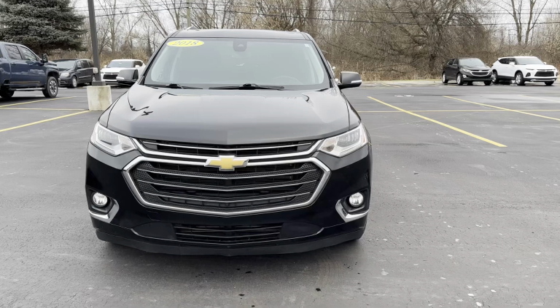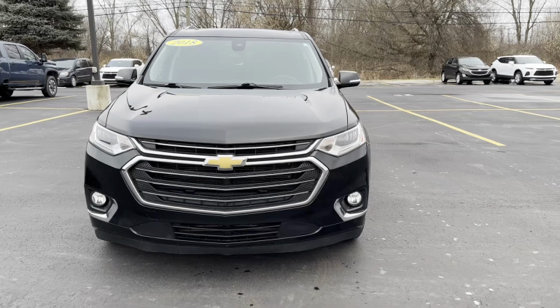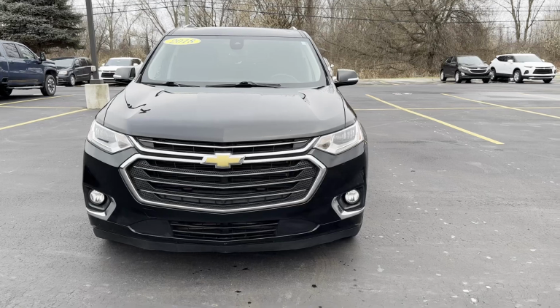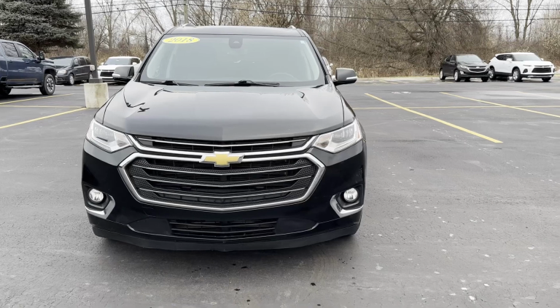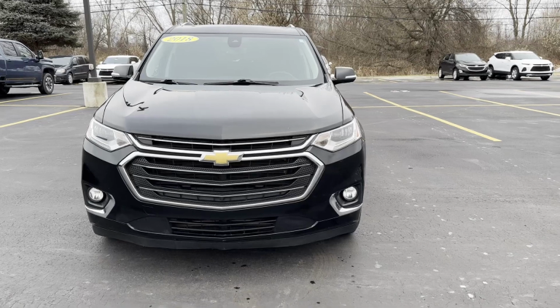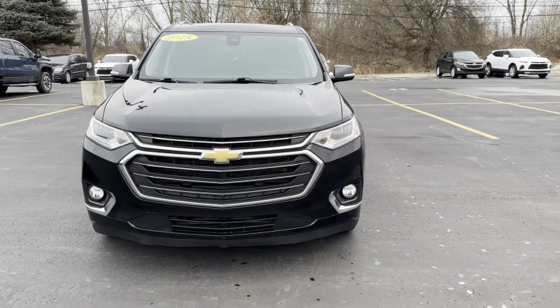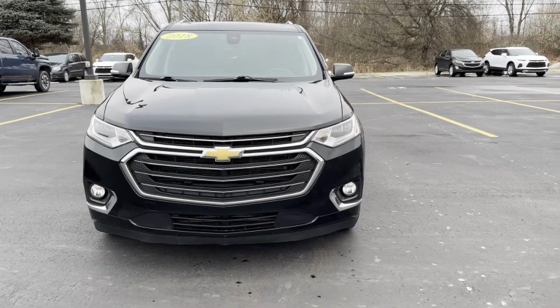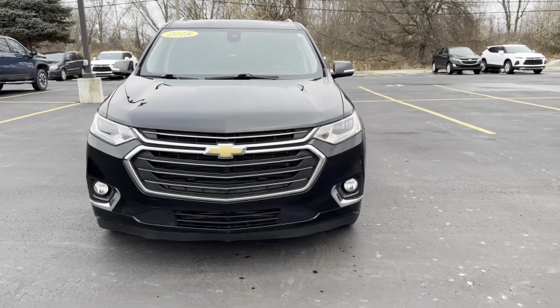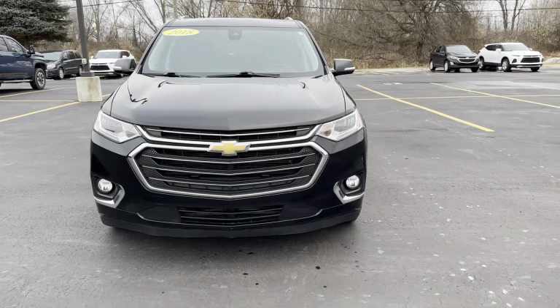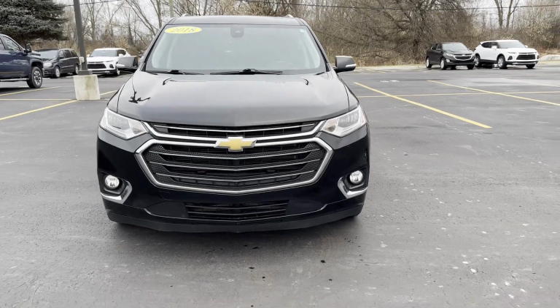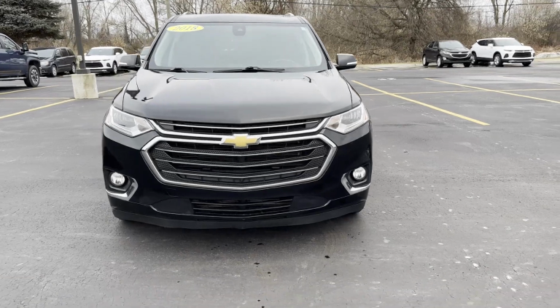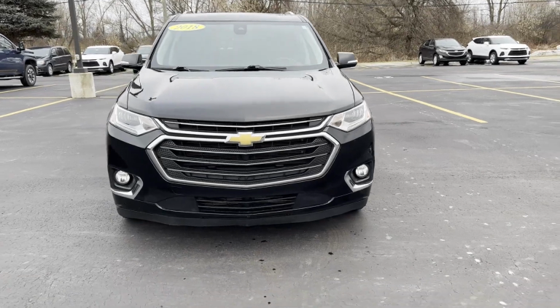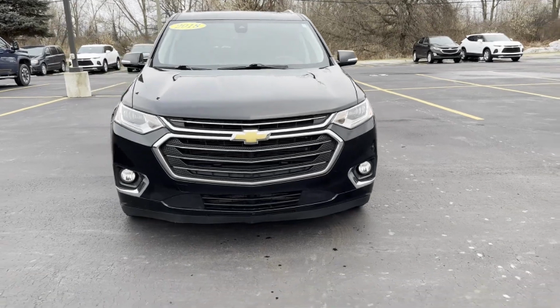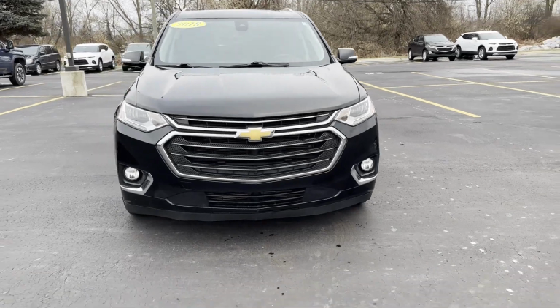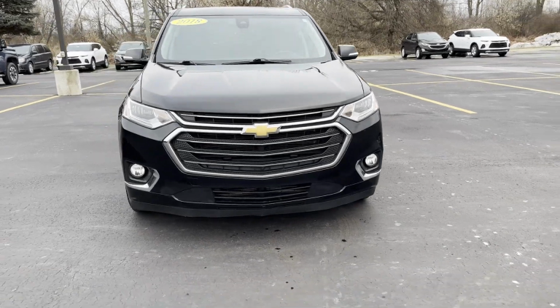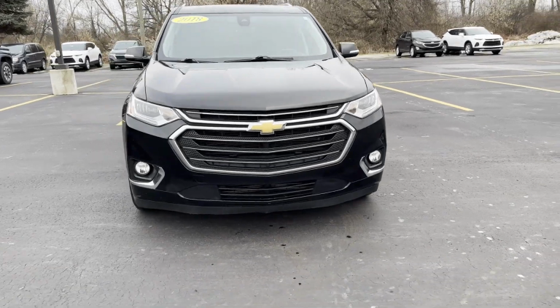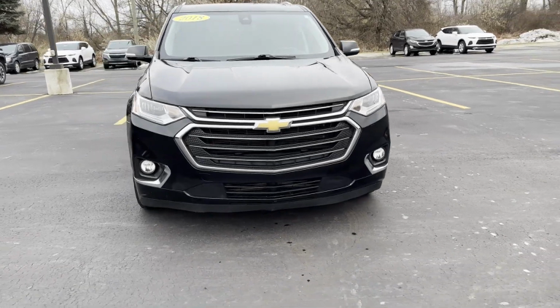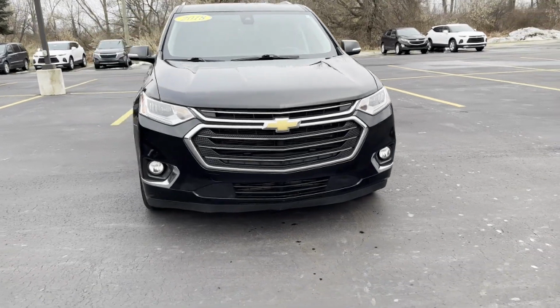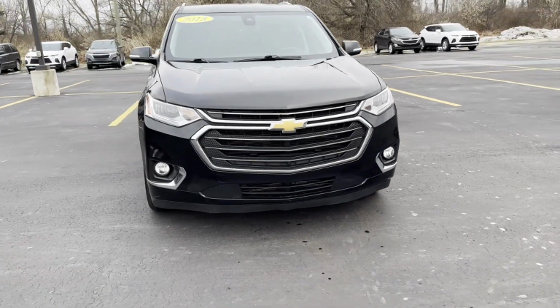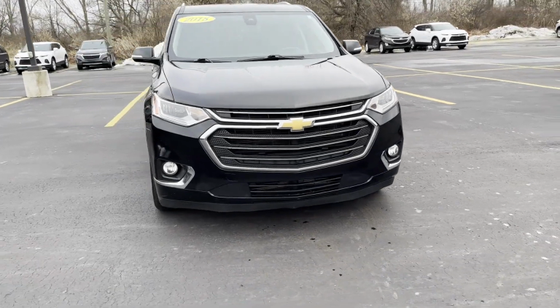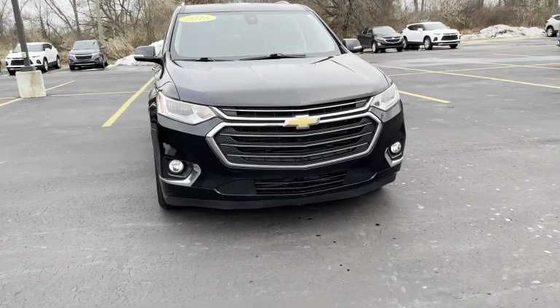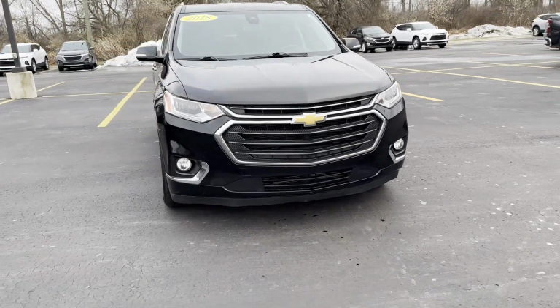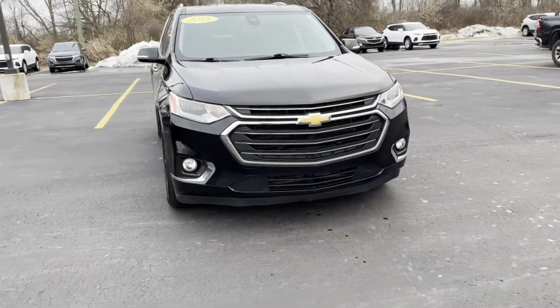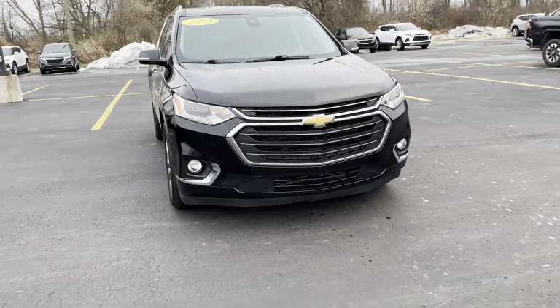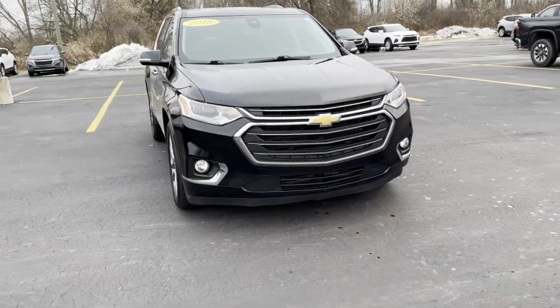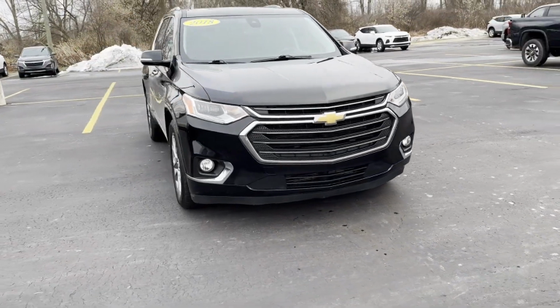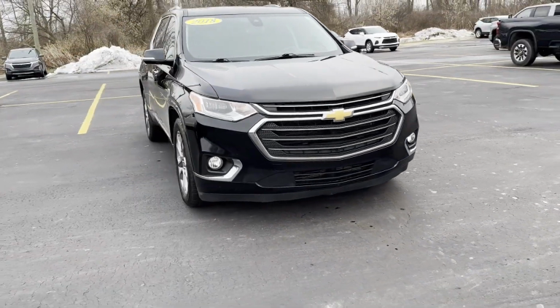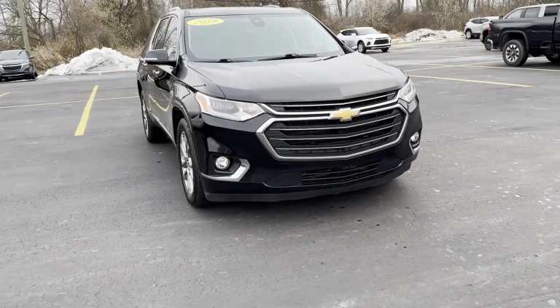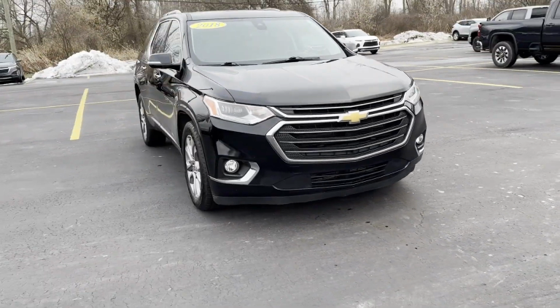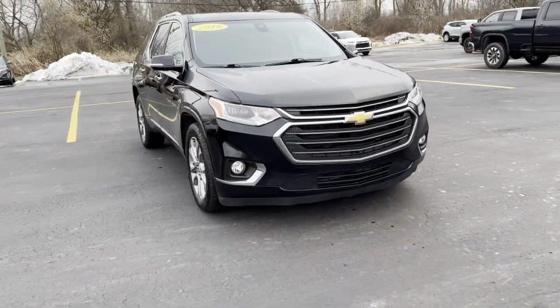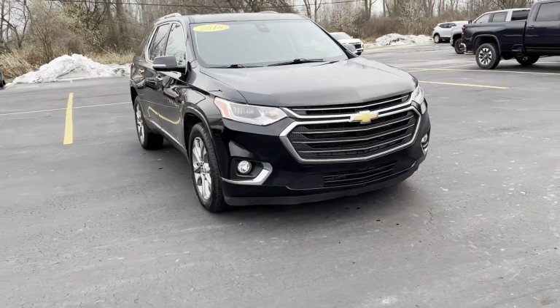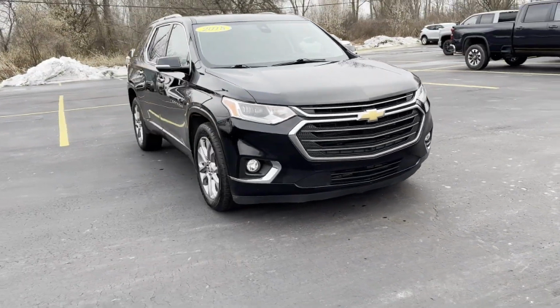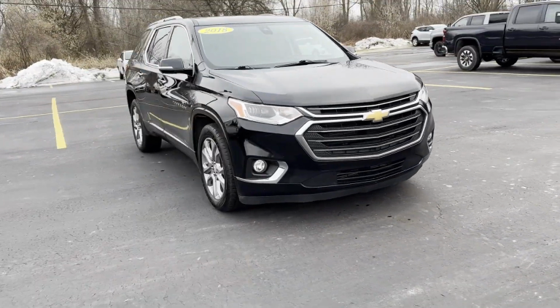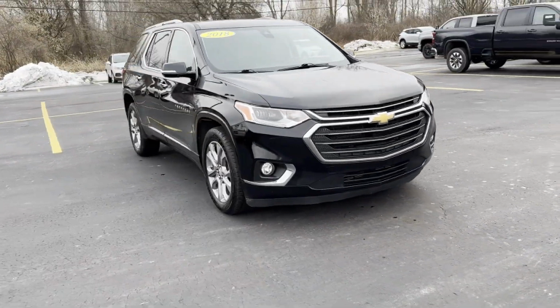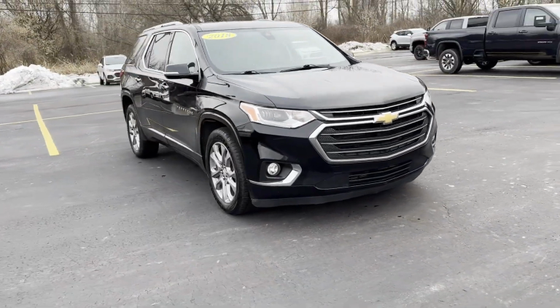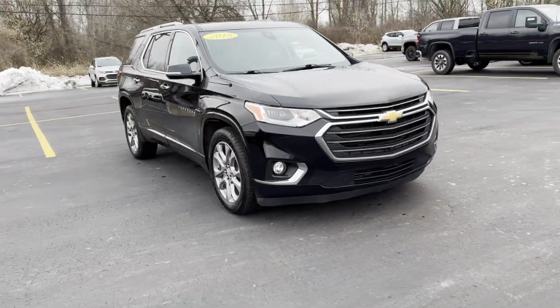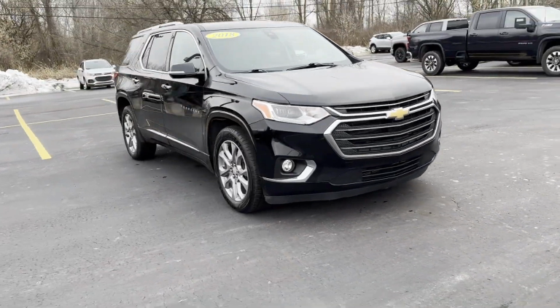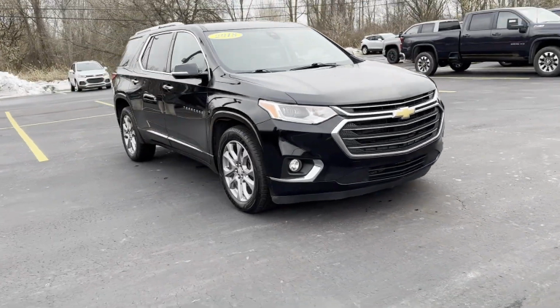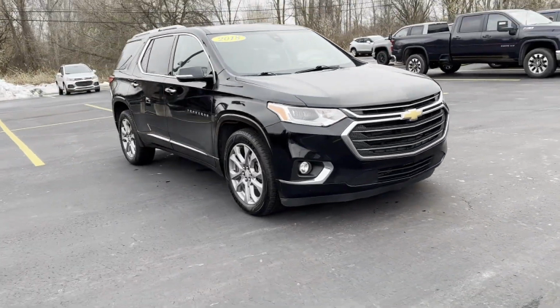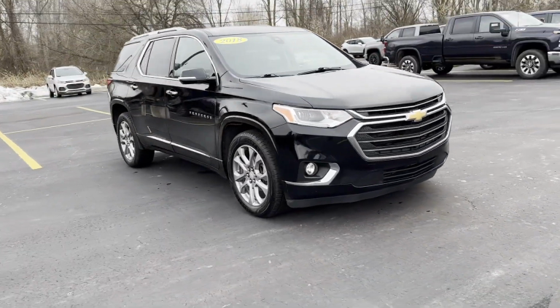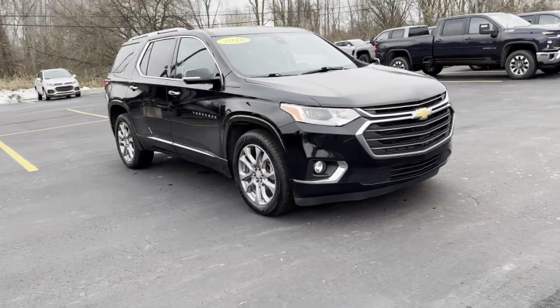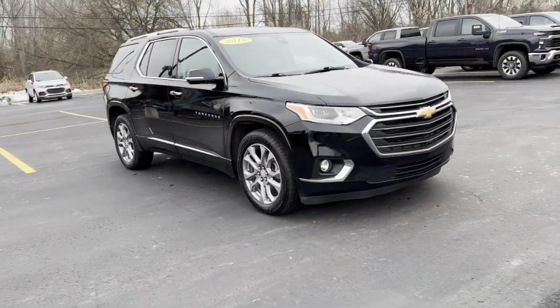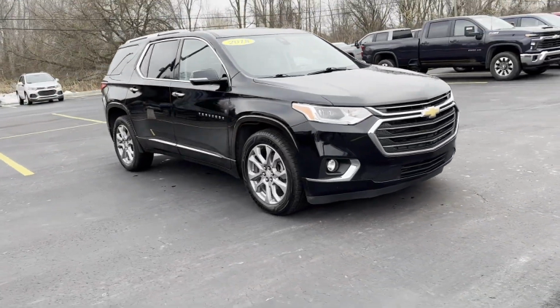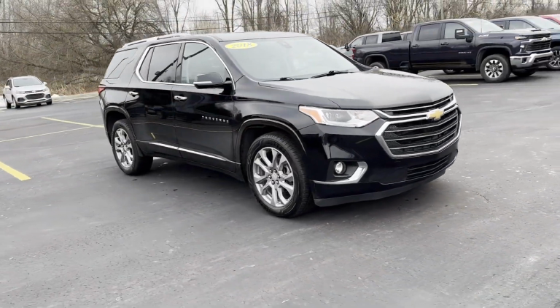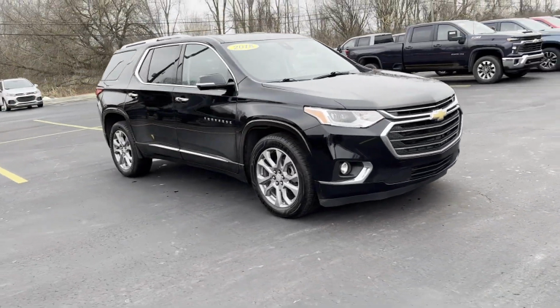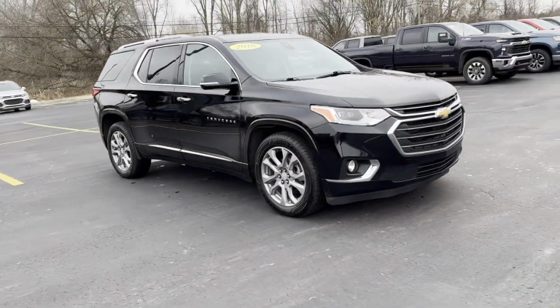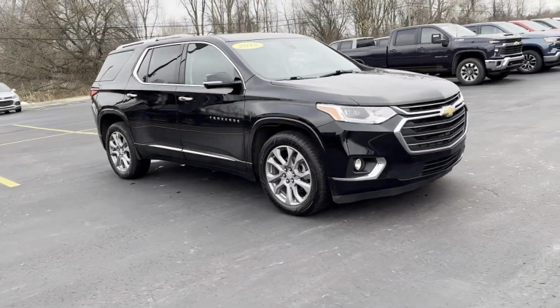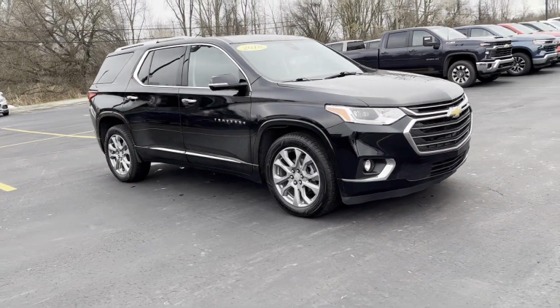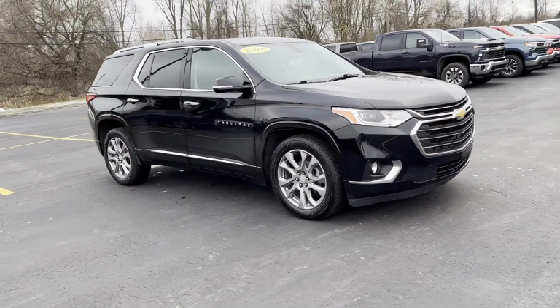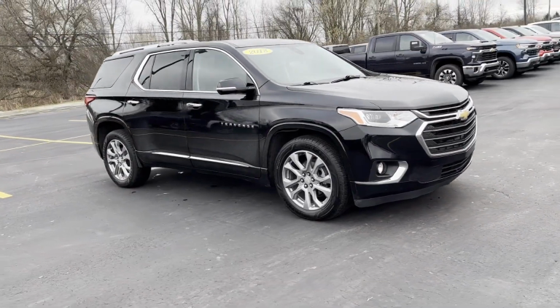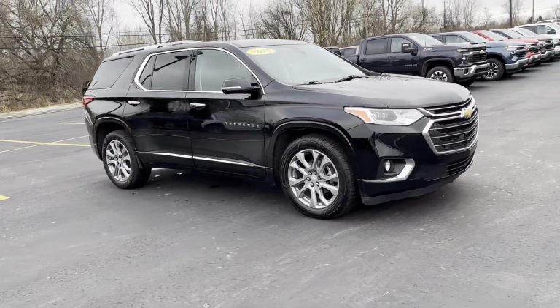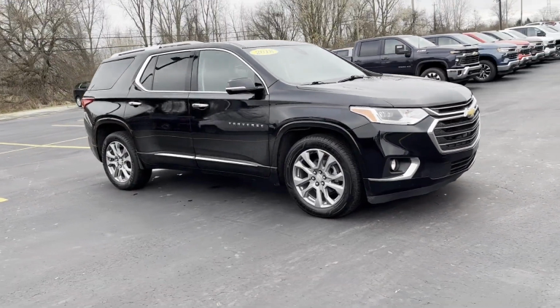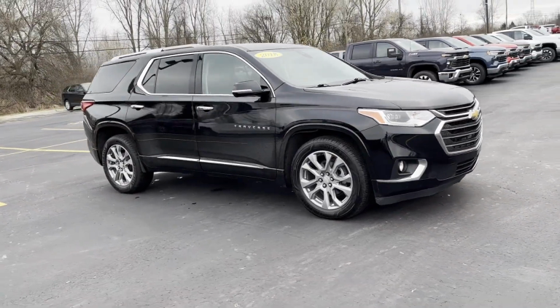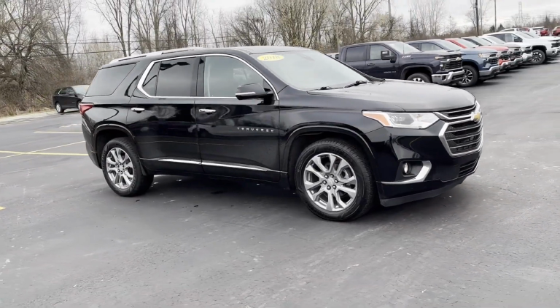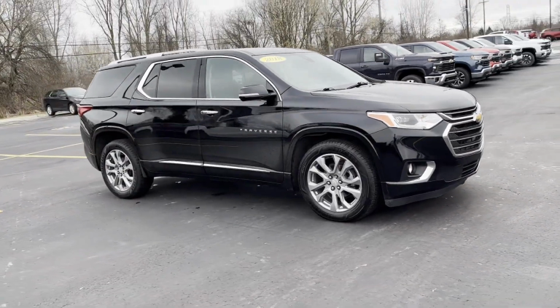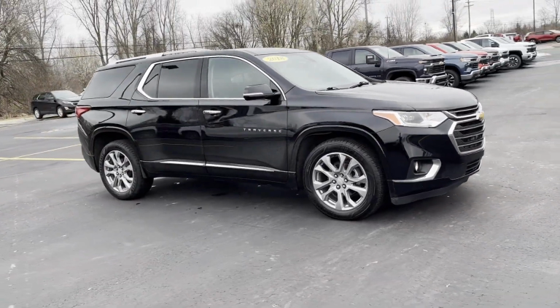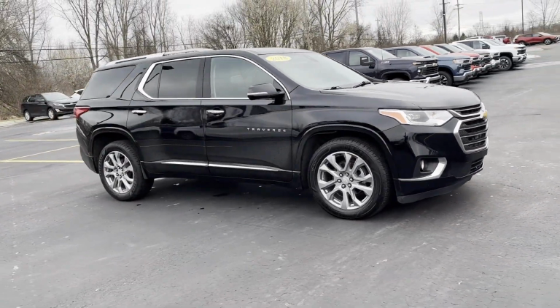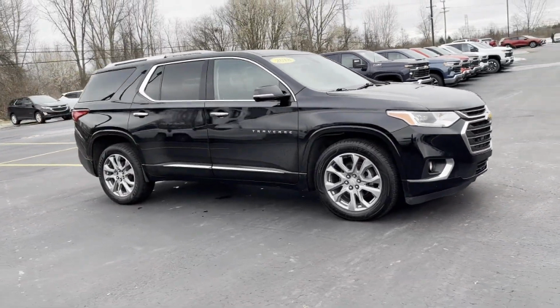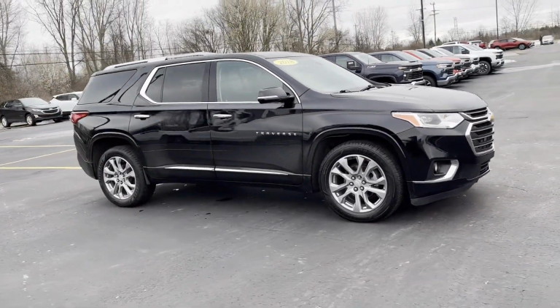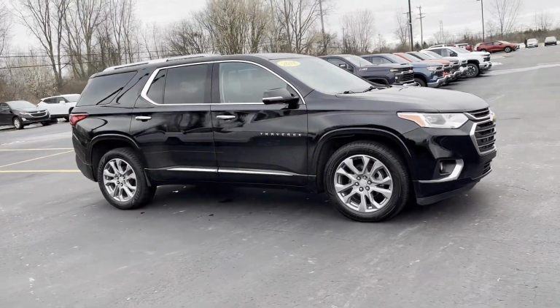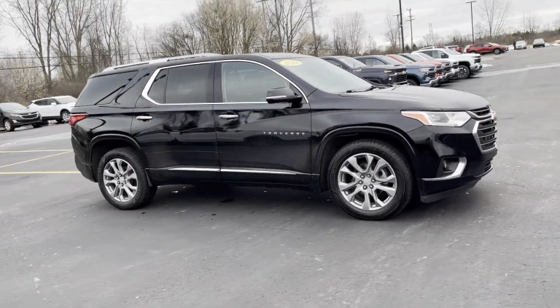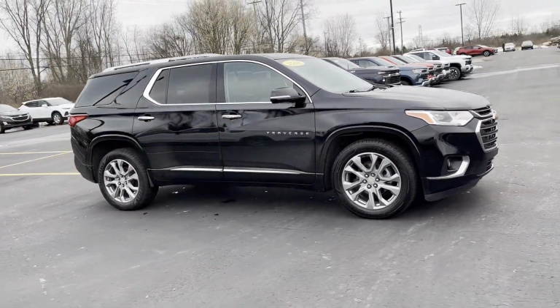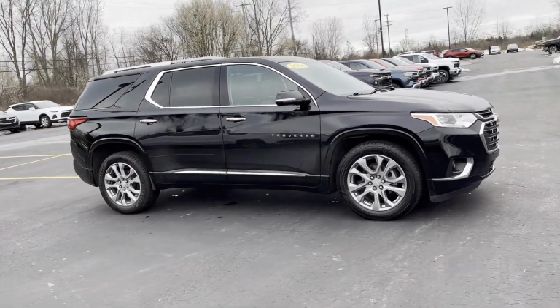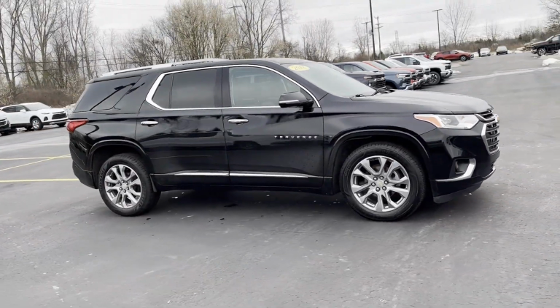2018 Chevrolet Traverse. This SUV offers space as well as power and performance.